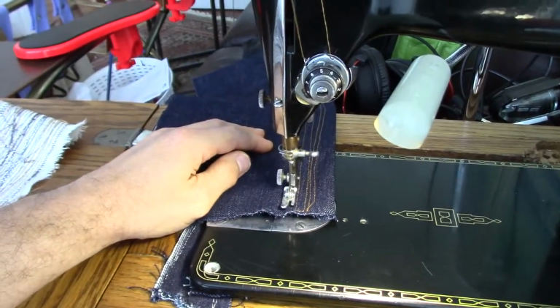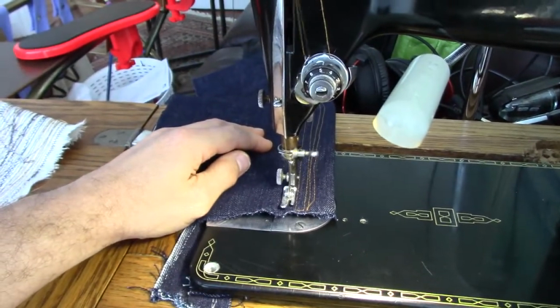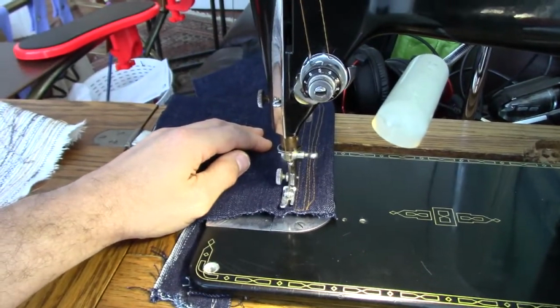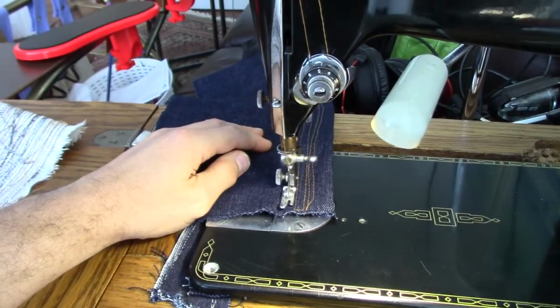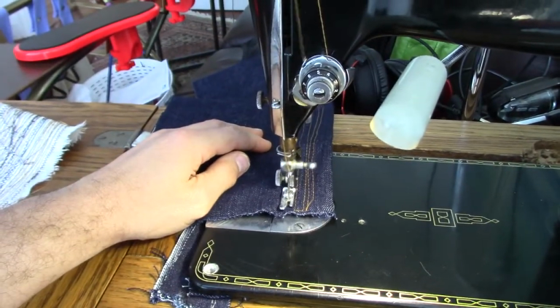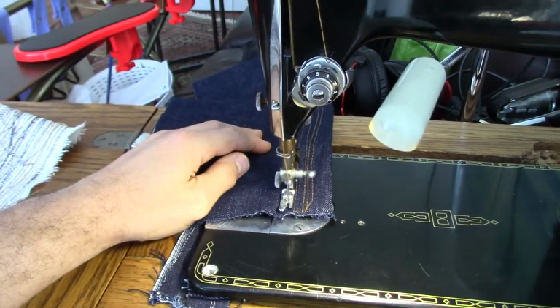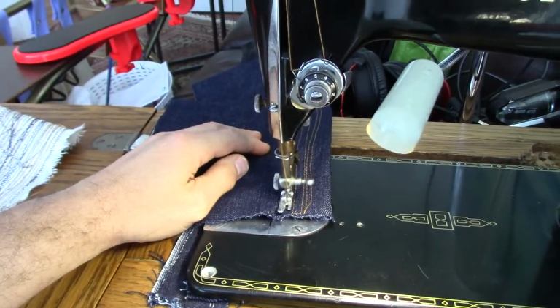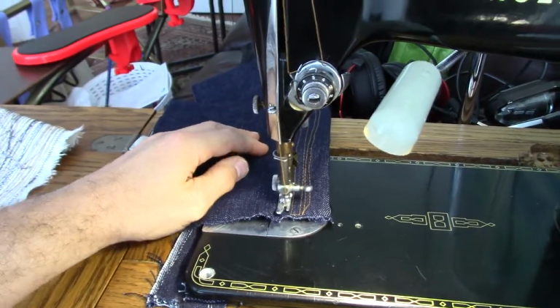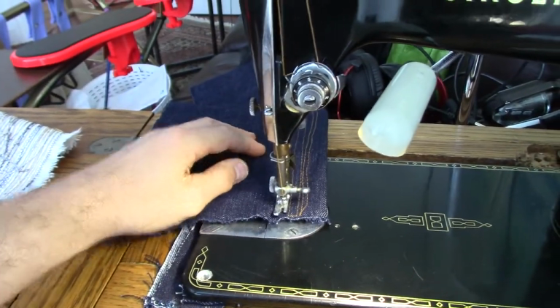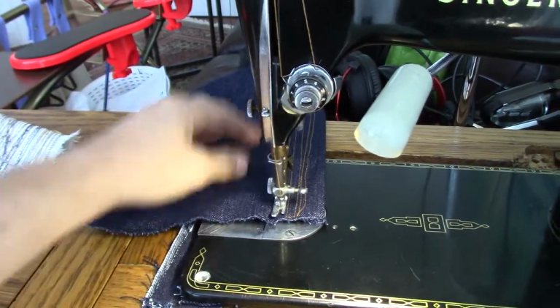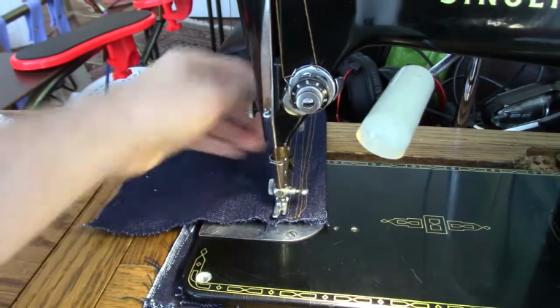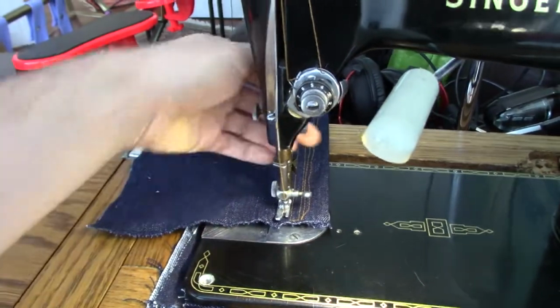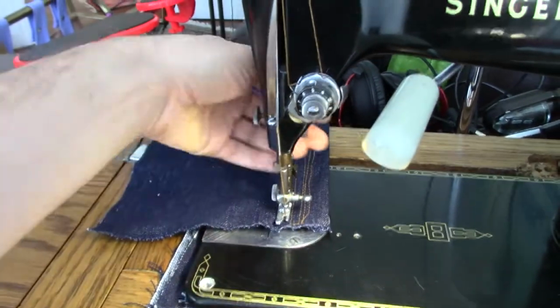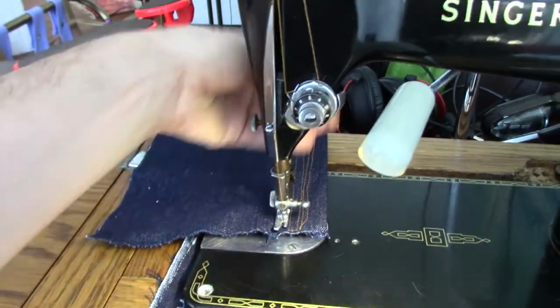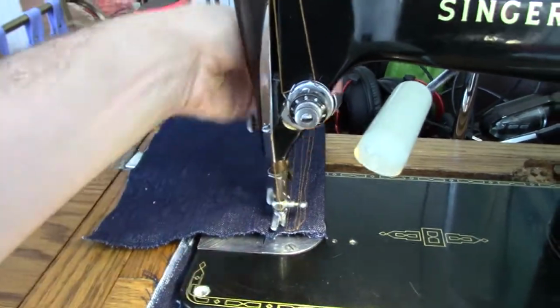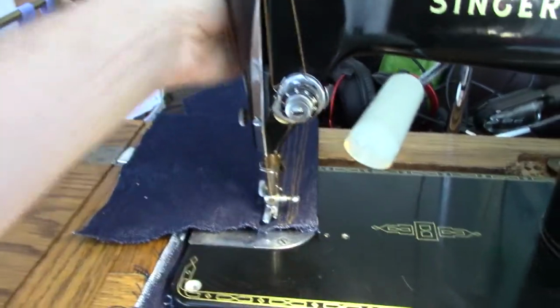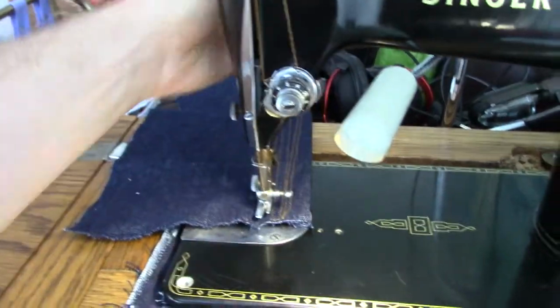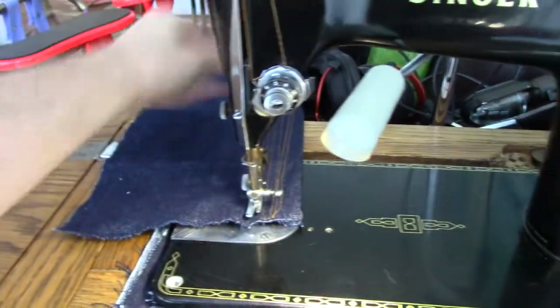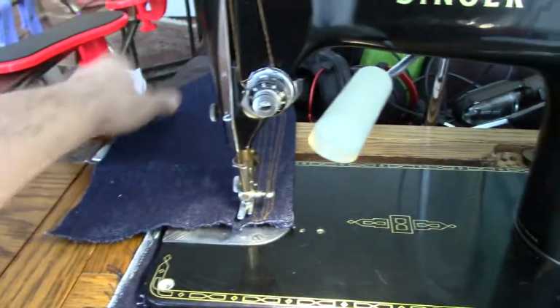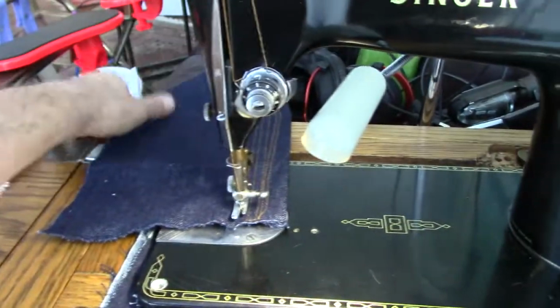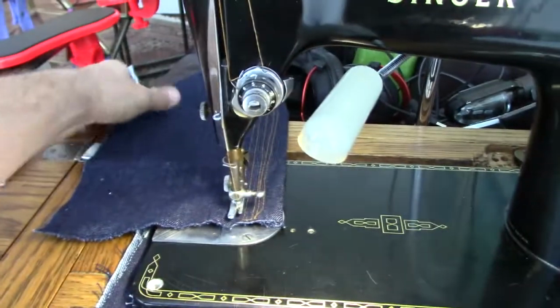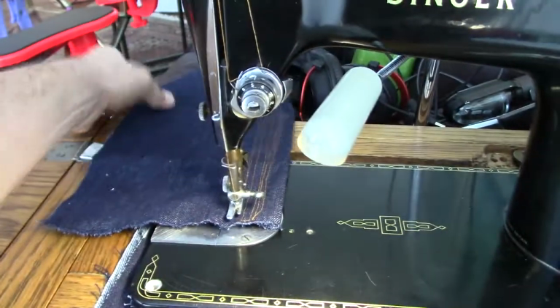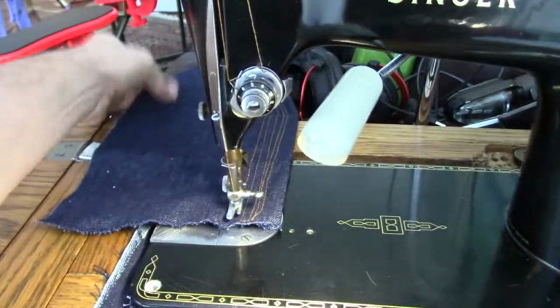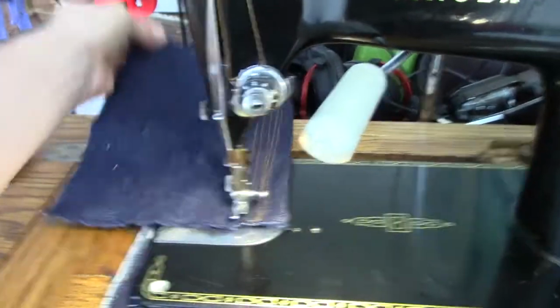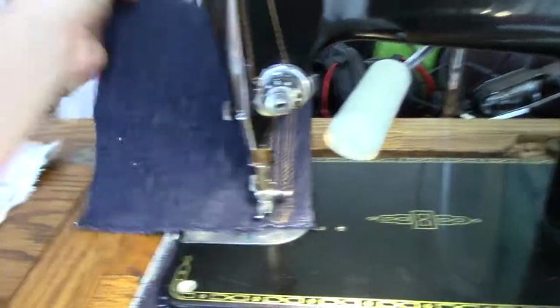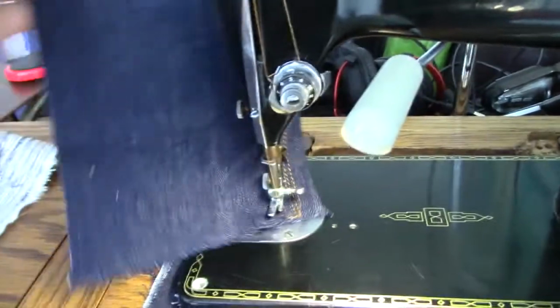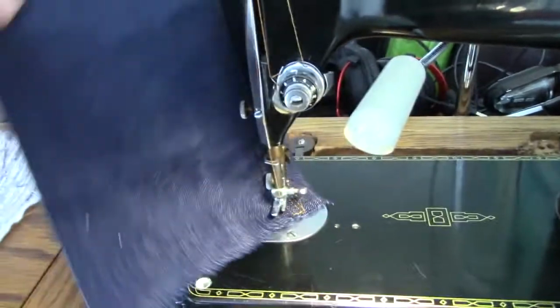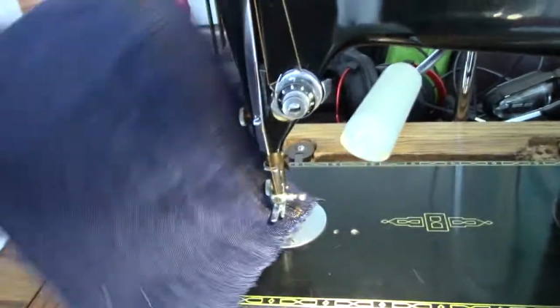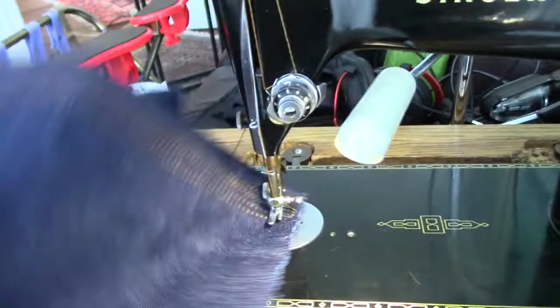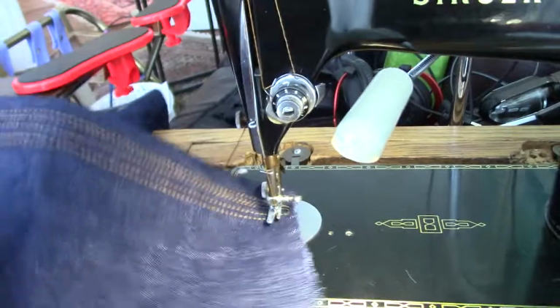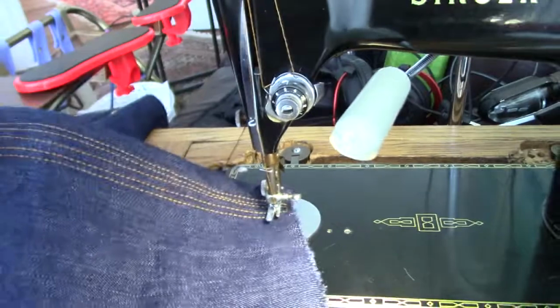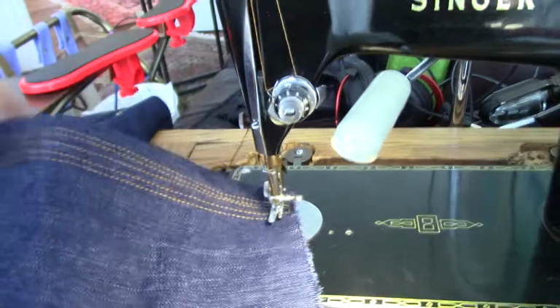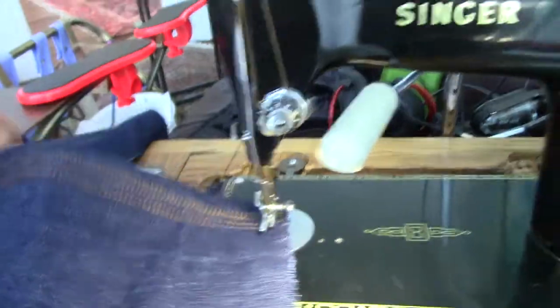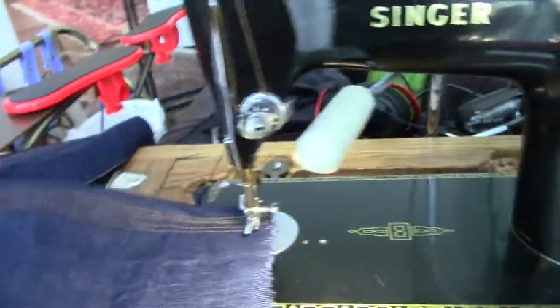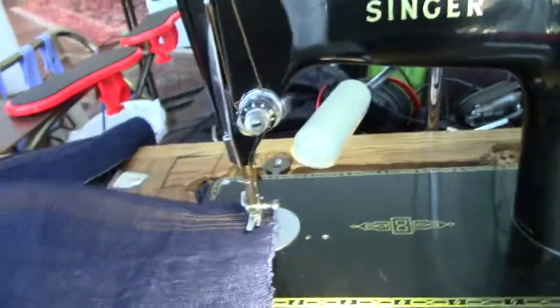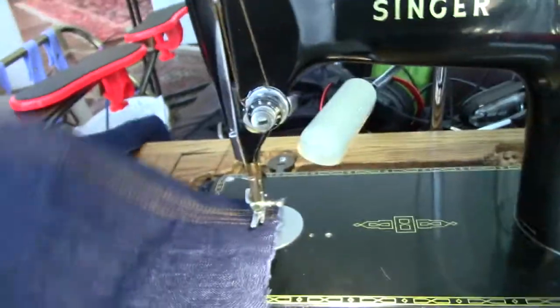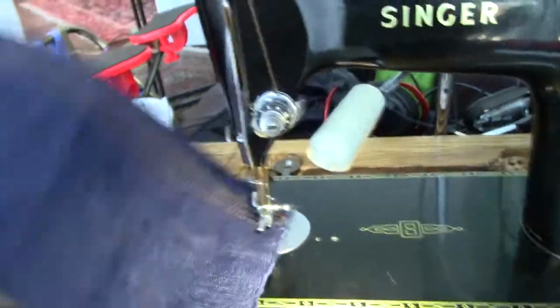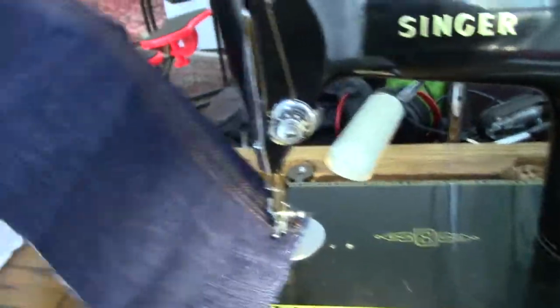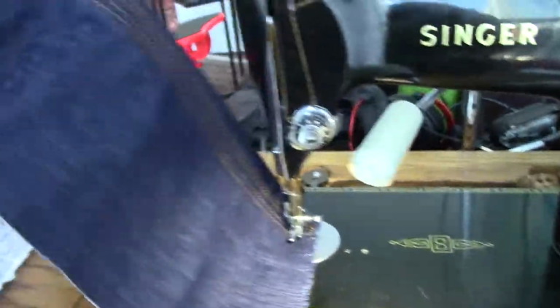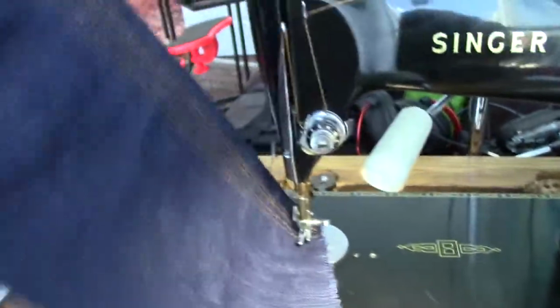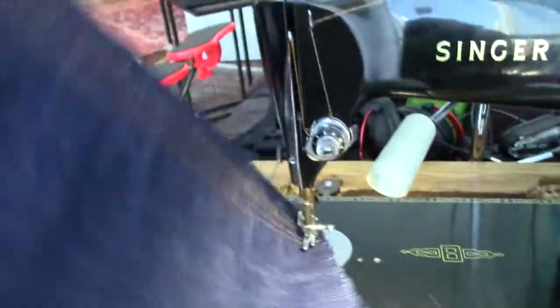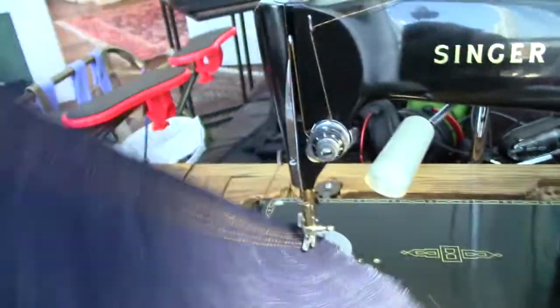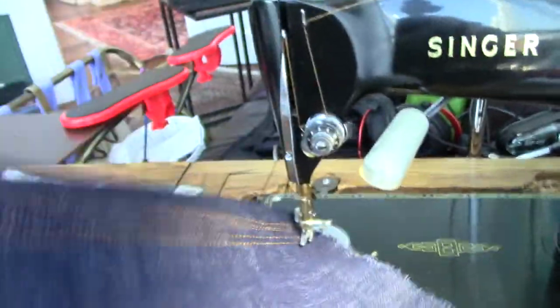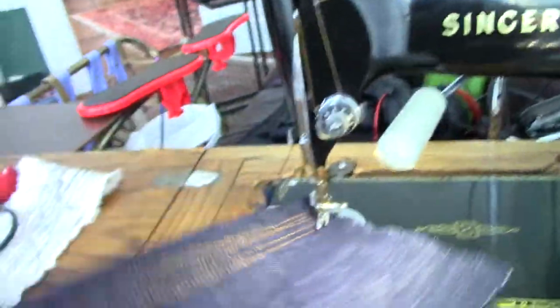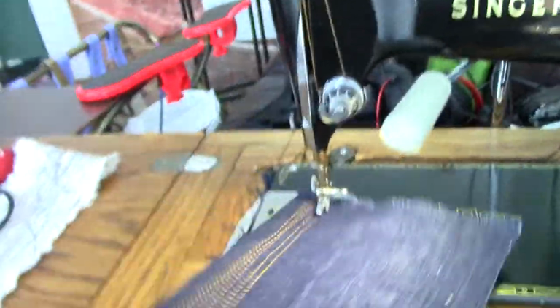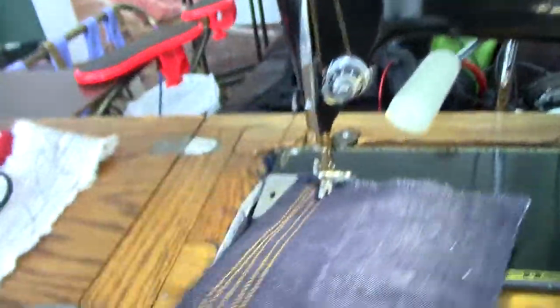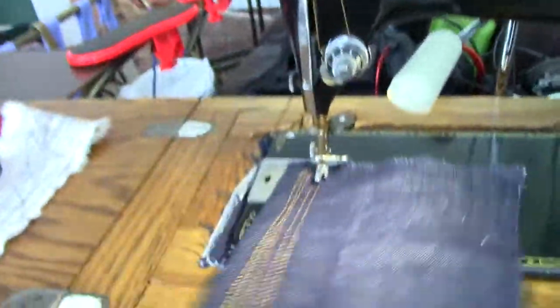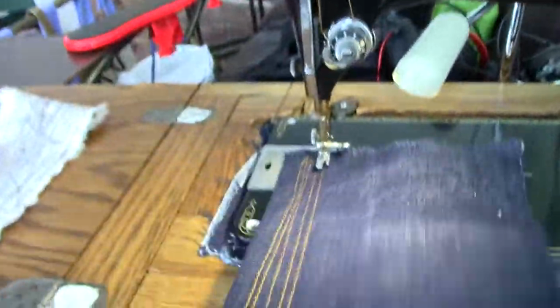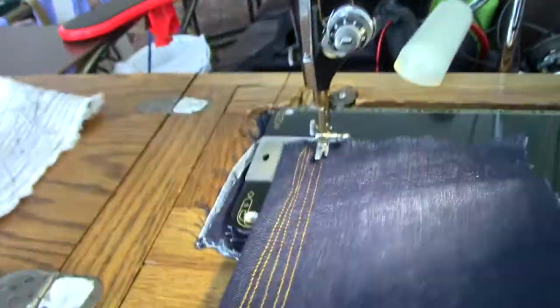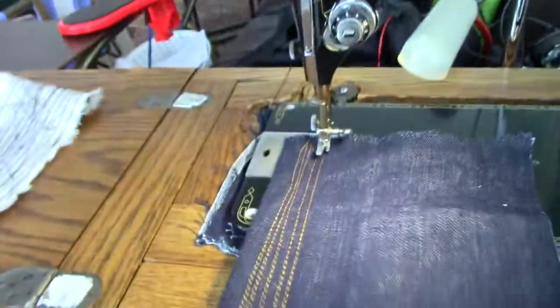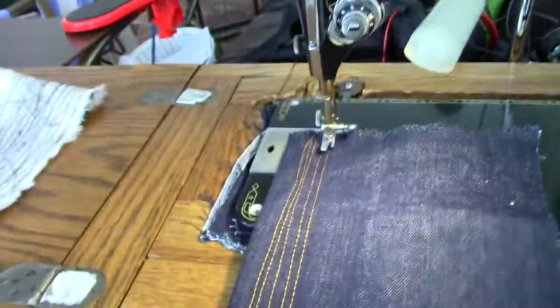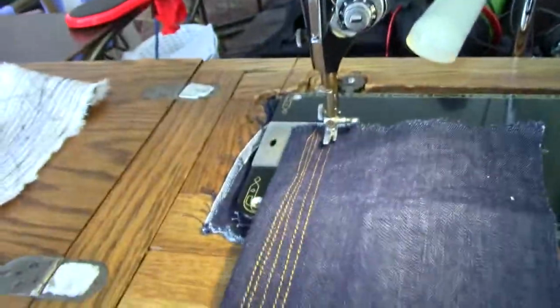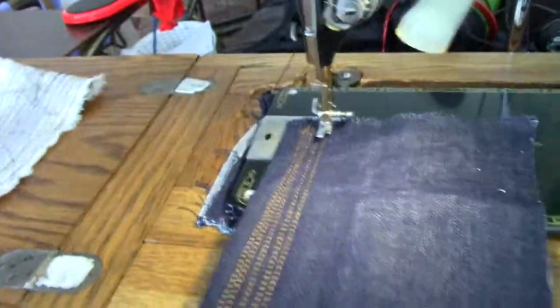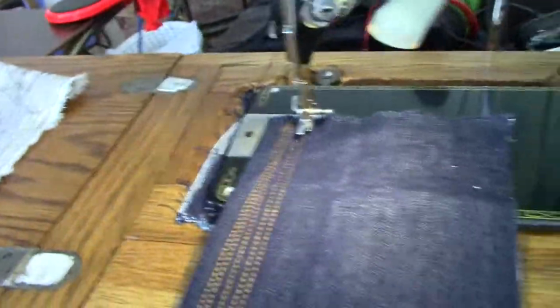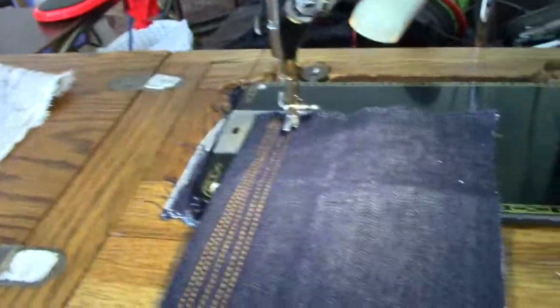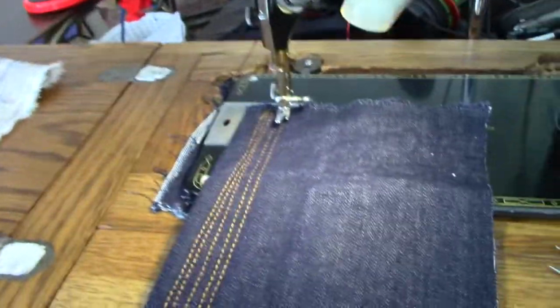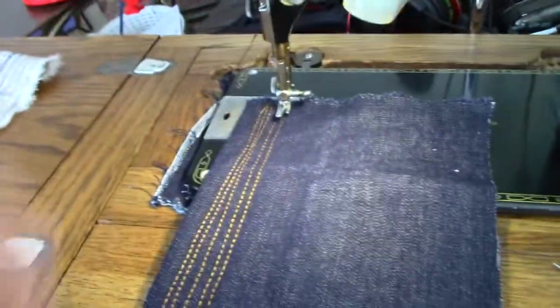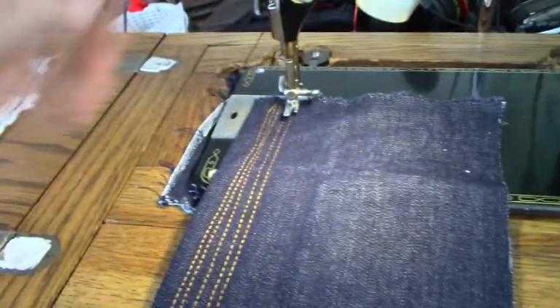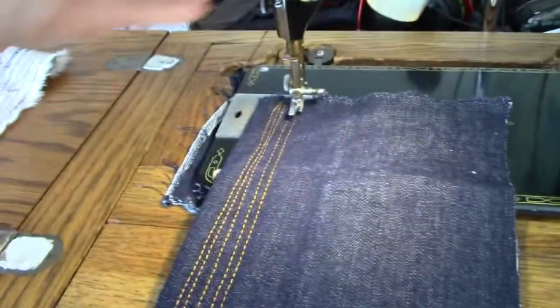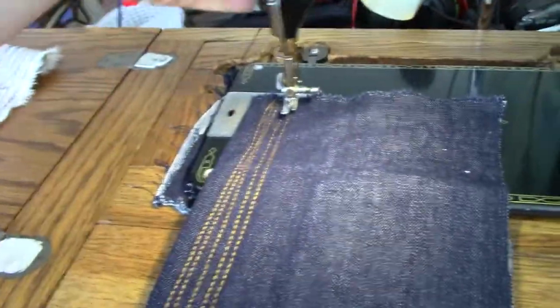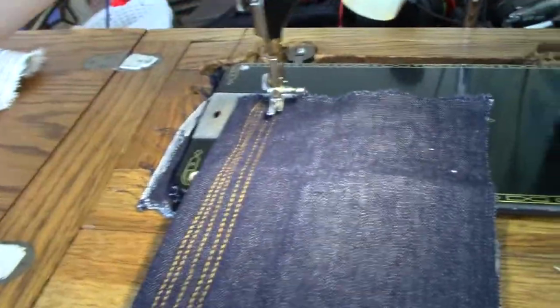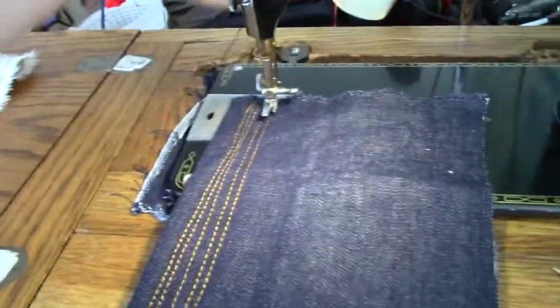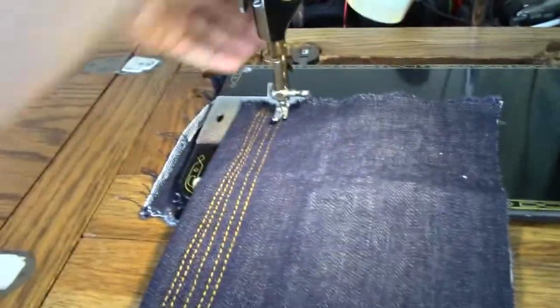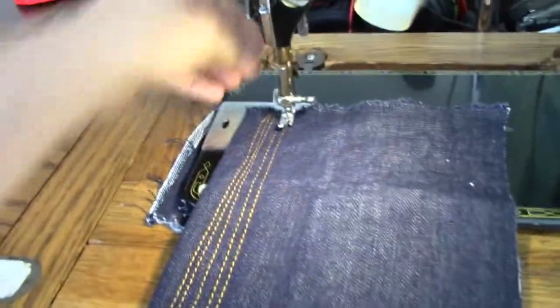Just lovely — so smooth, it is really just amazing when you sew on a 201, I can assure you.